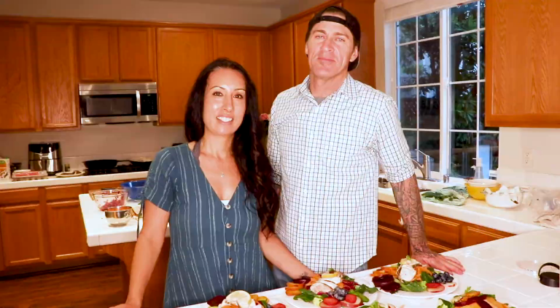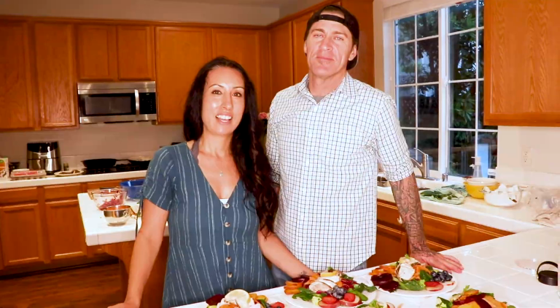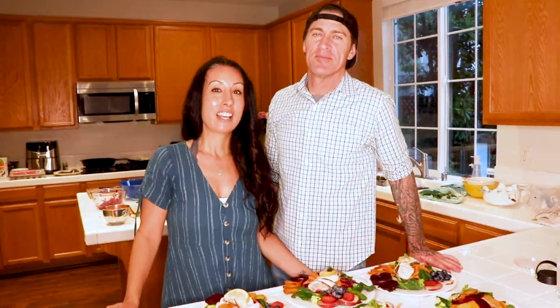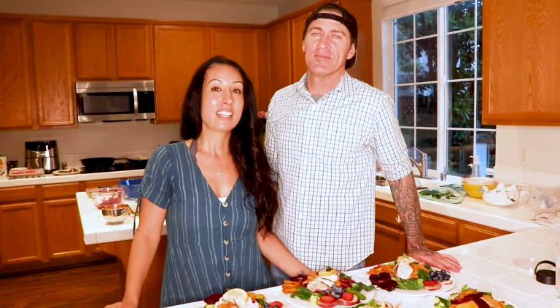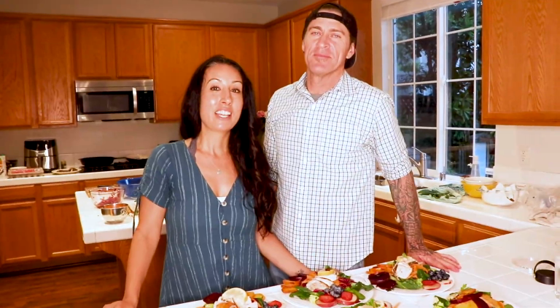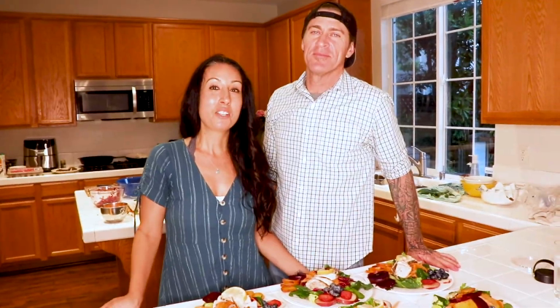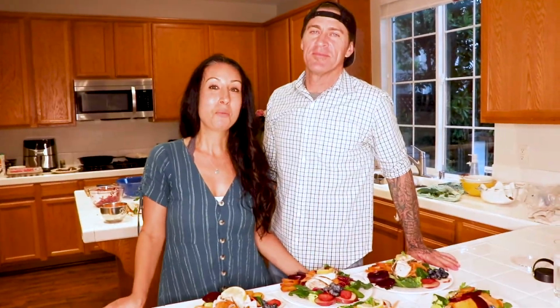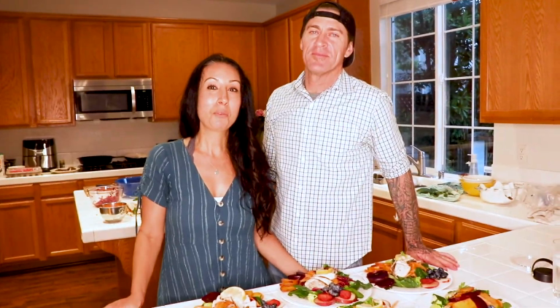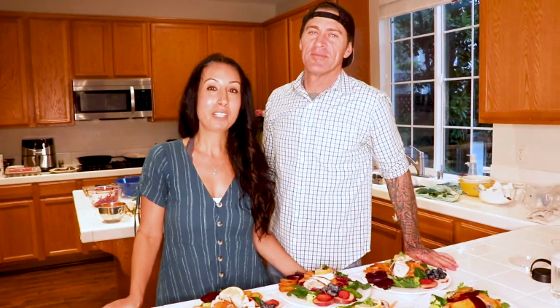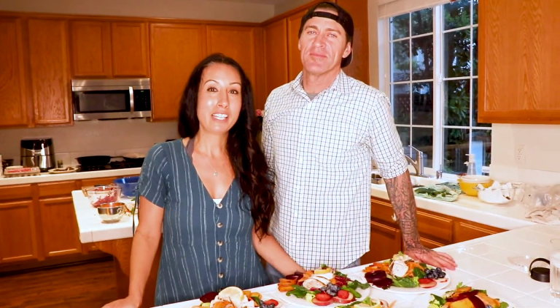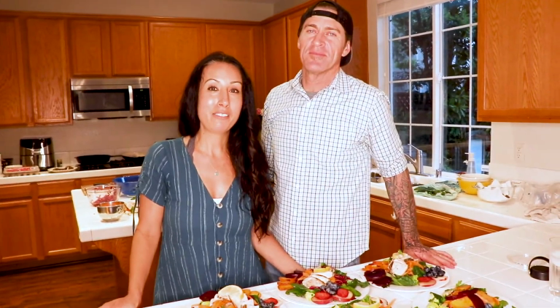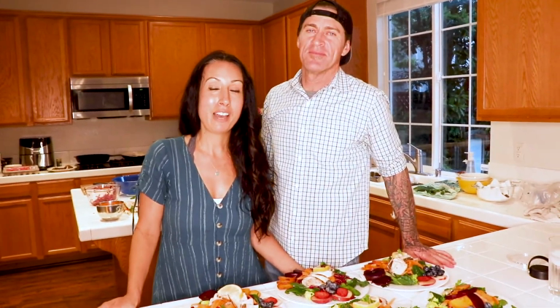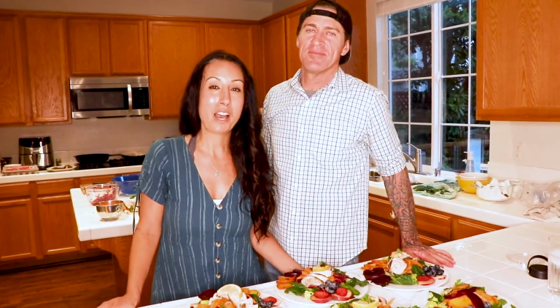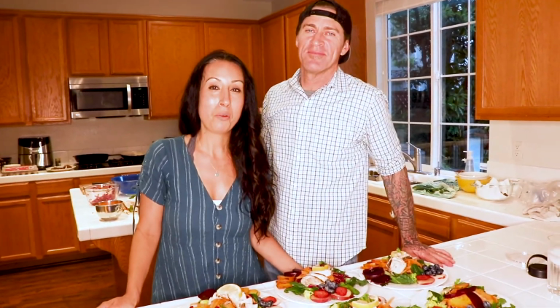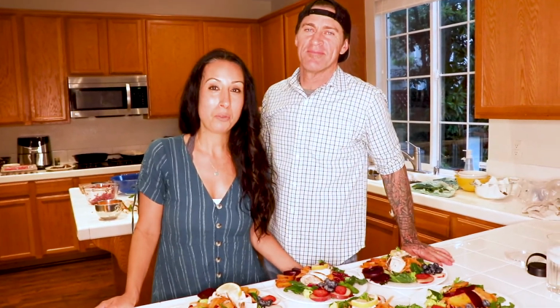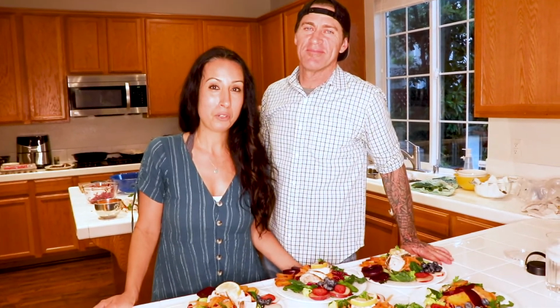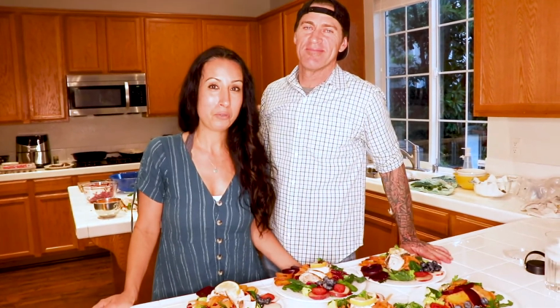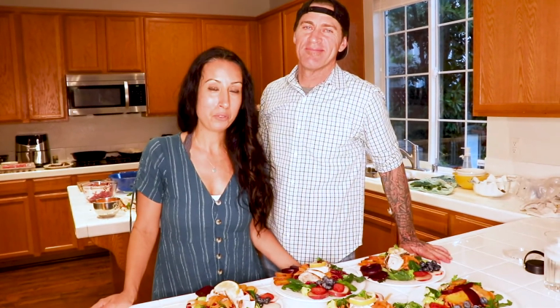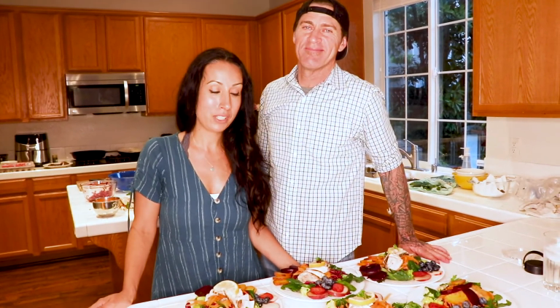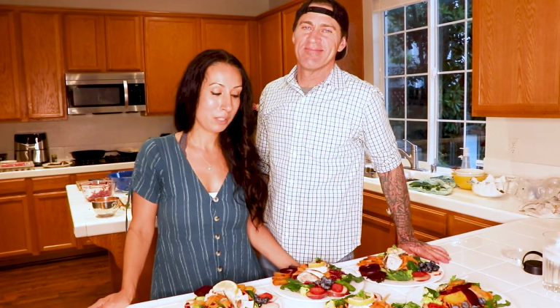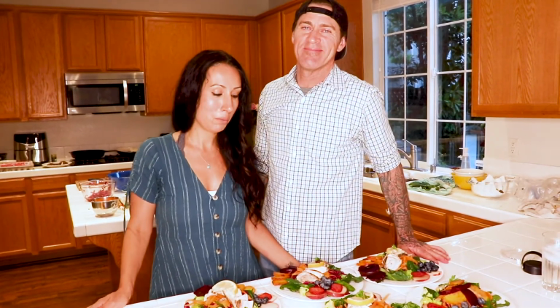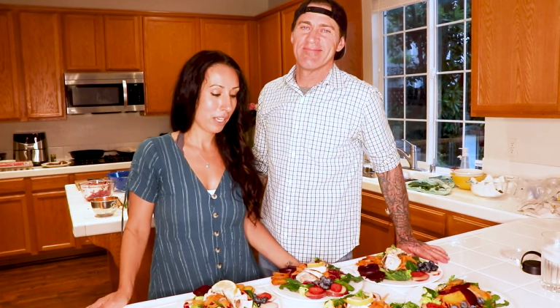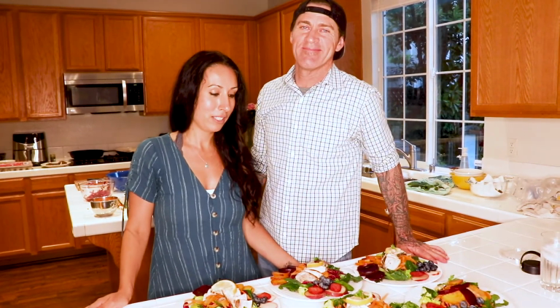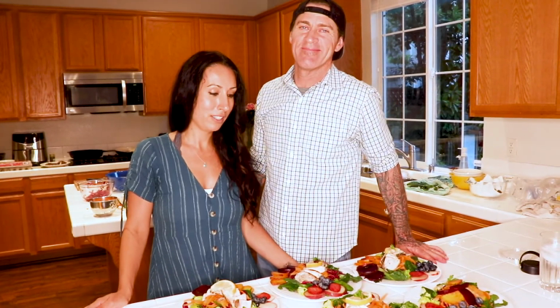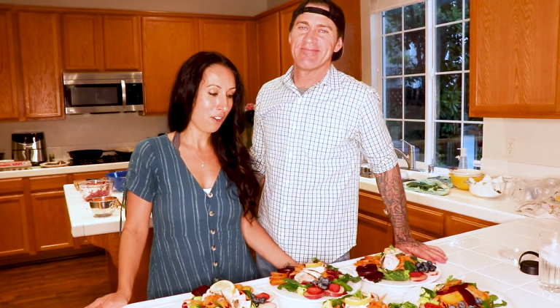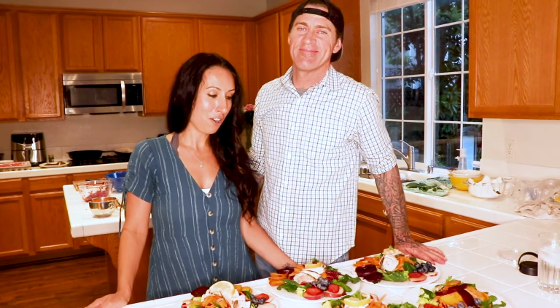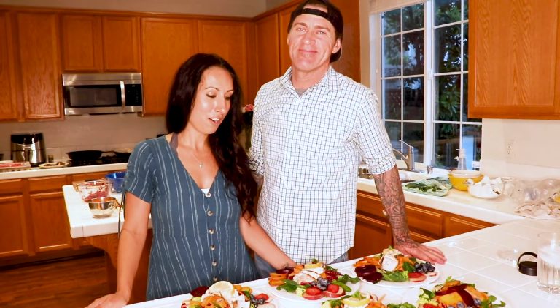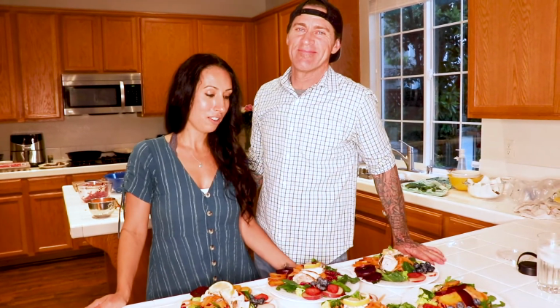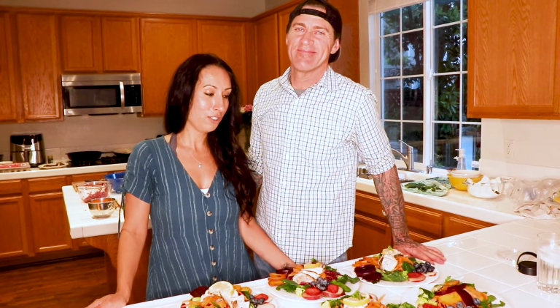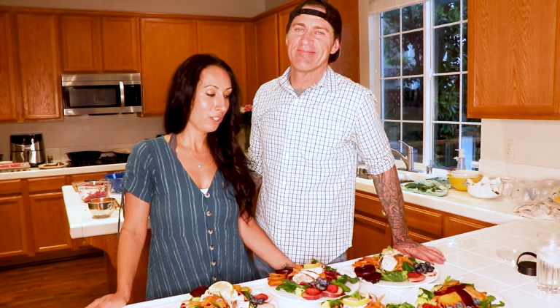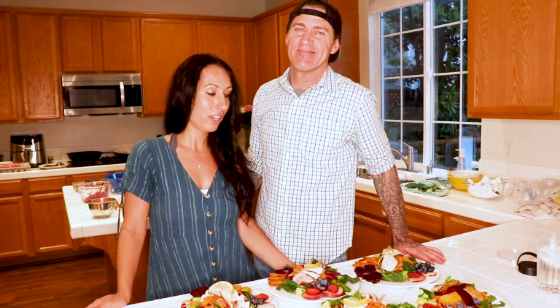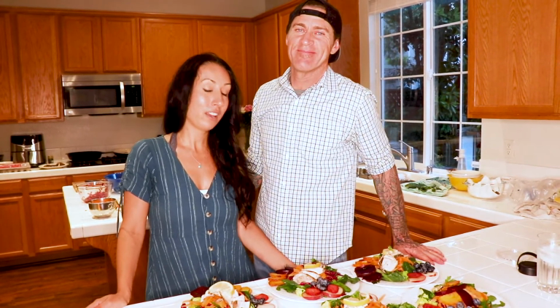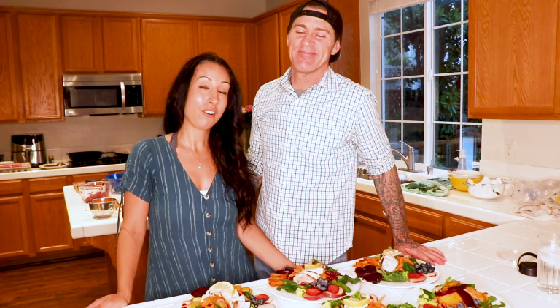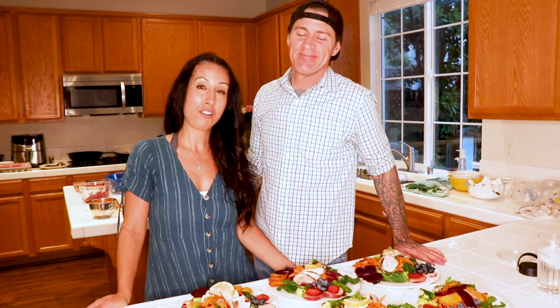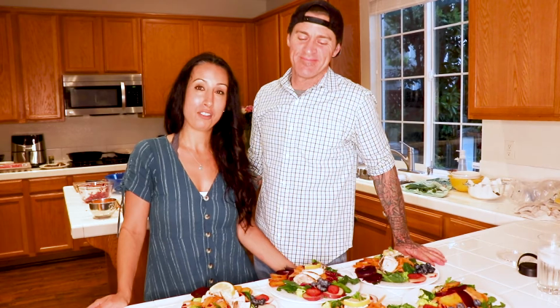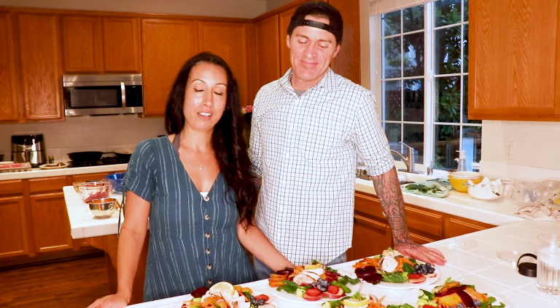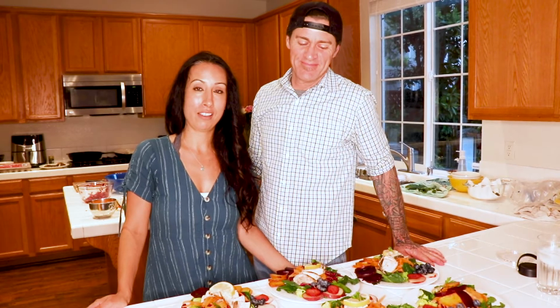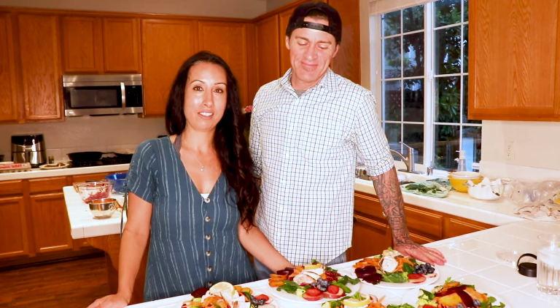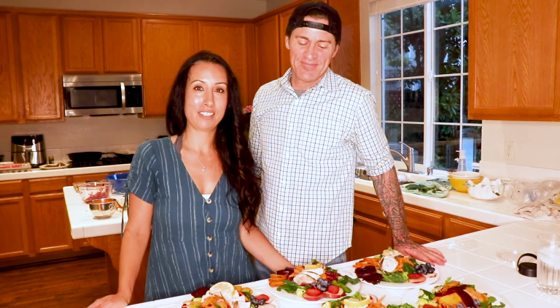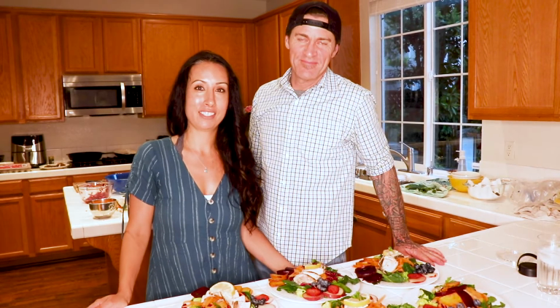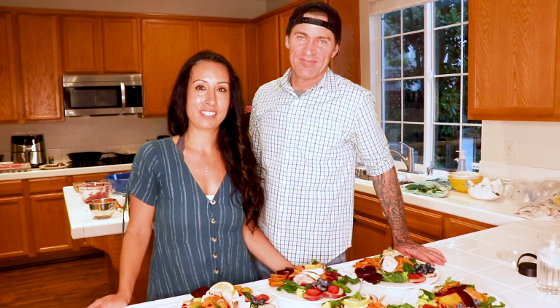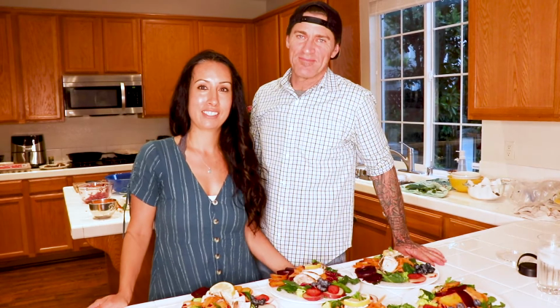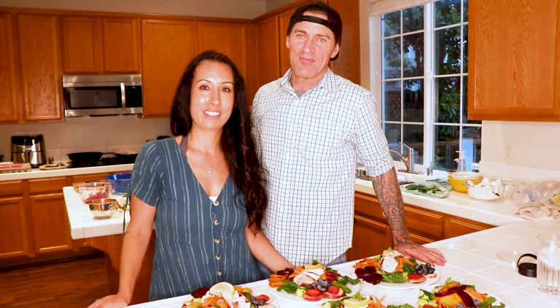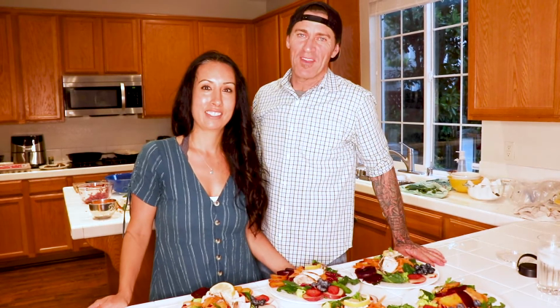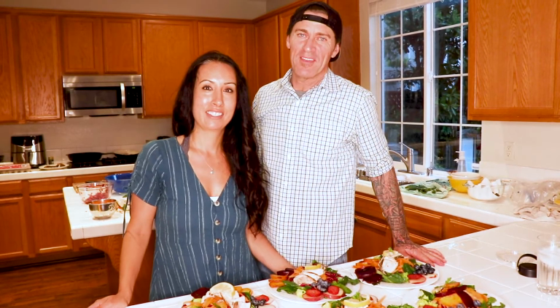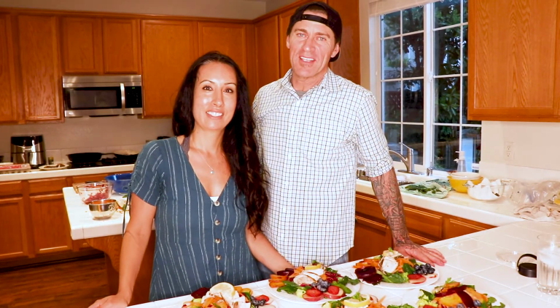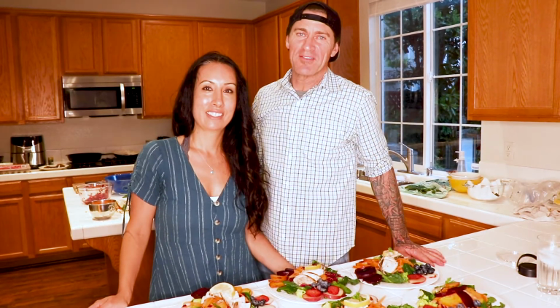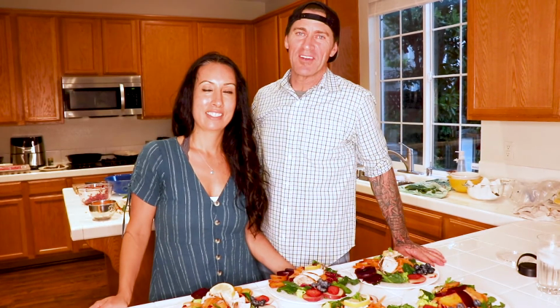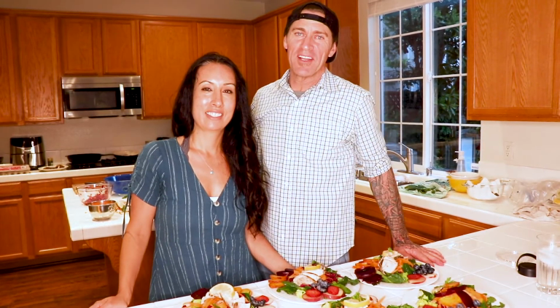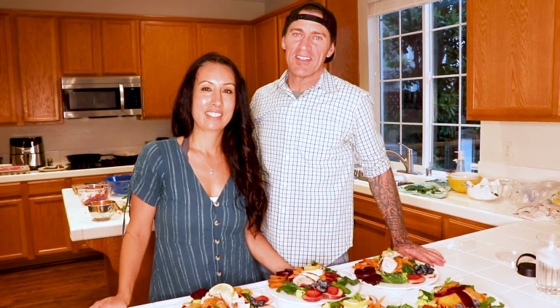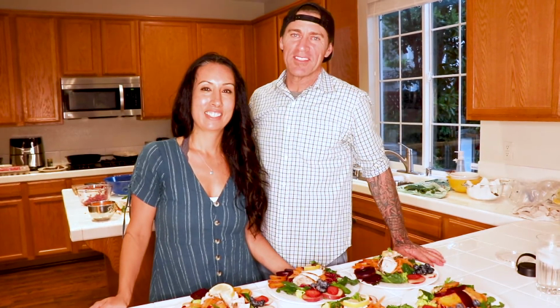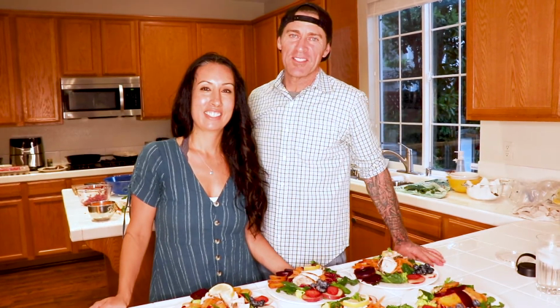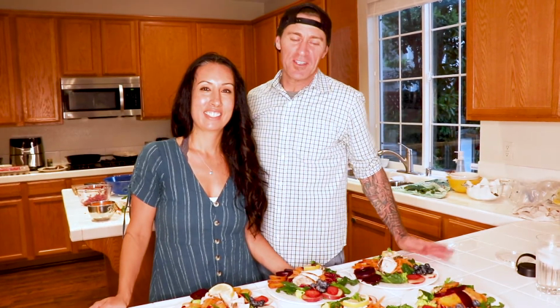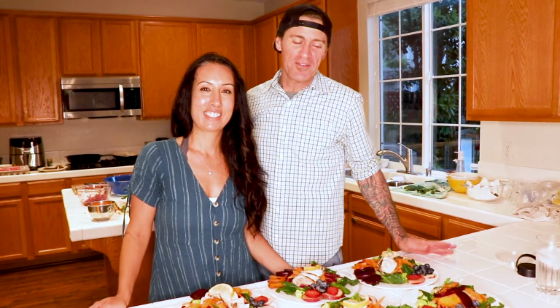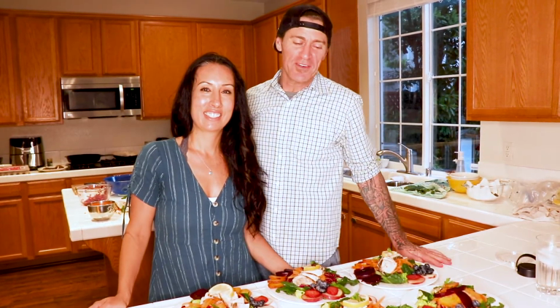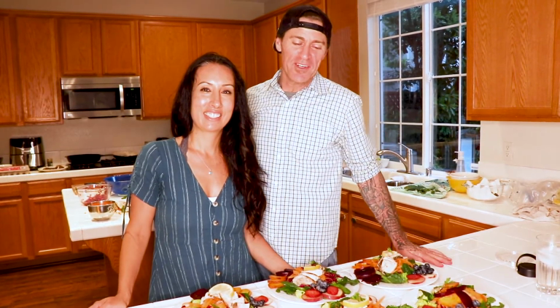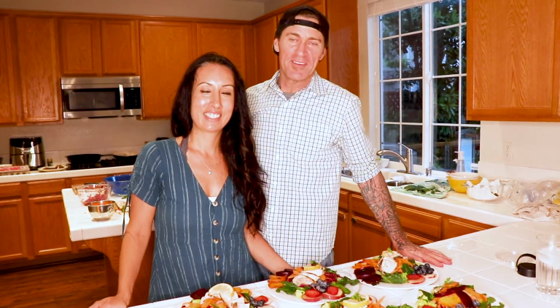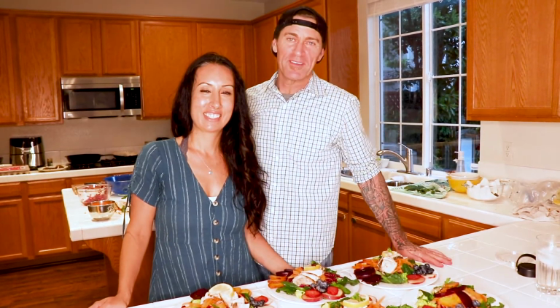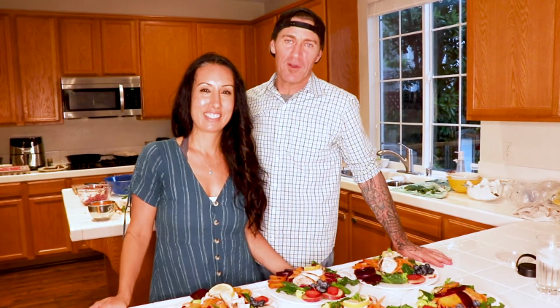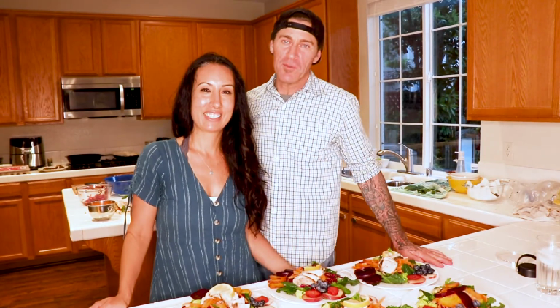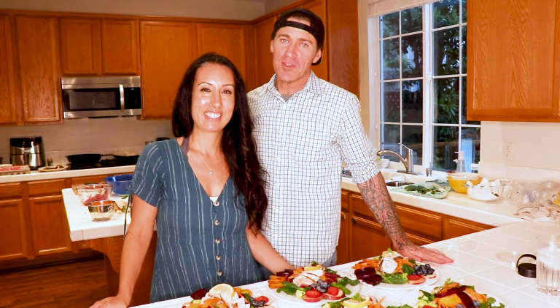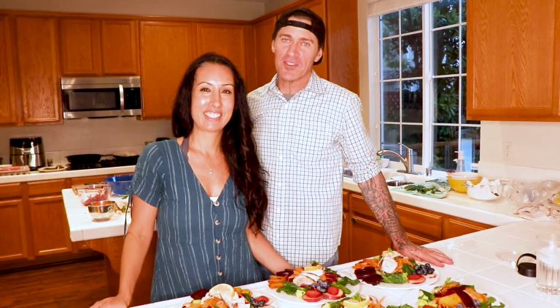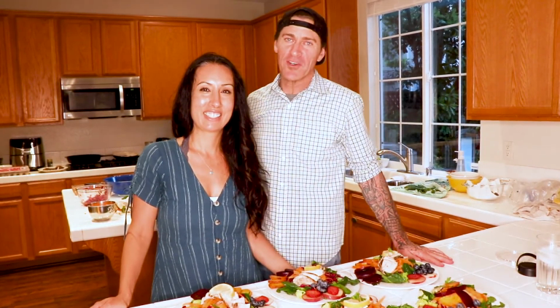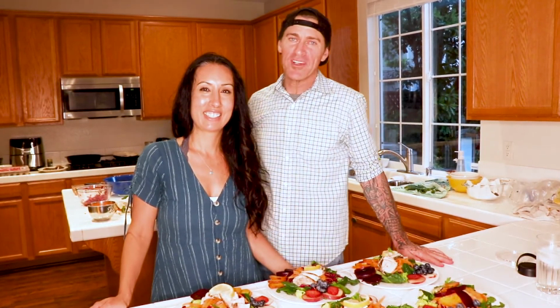Can you believe how beautiful these plates are? Look at all the colors. Thanks for letting us cook for you — hope you enjoy.